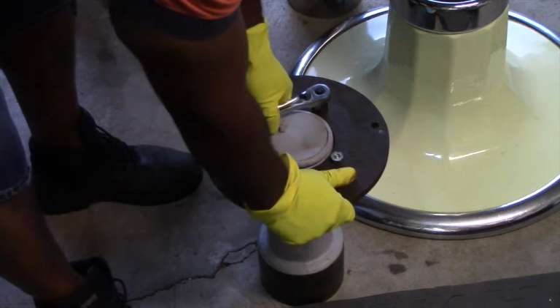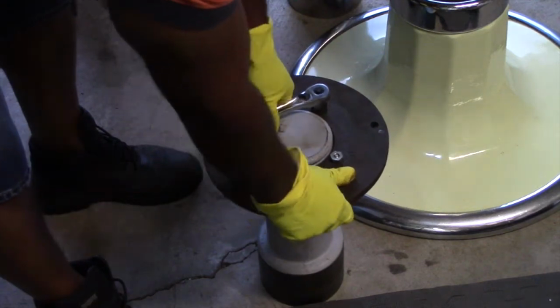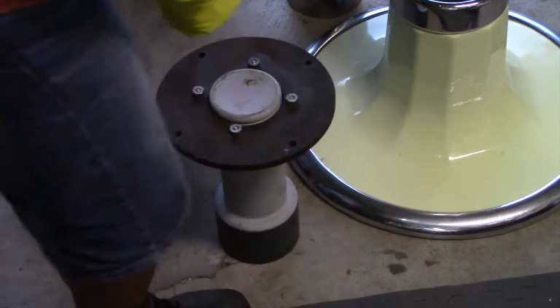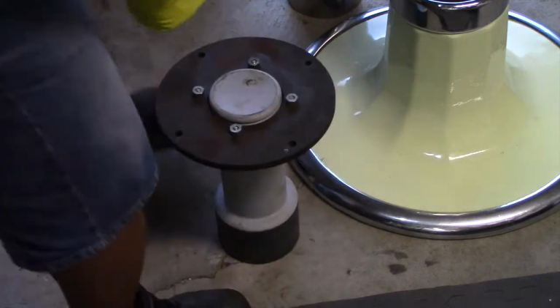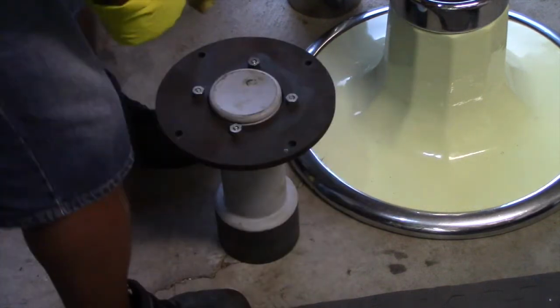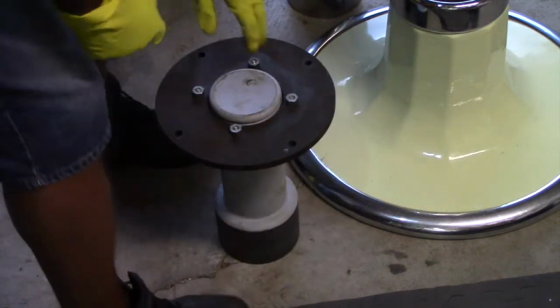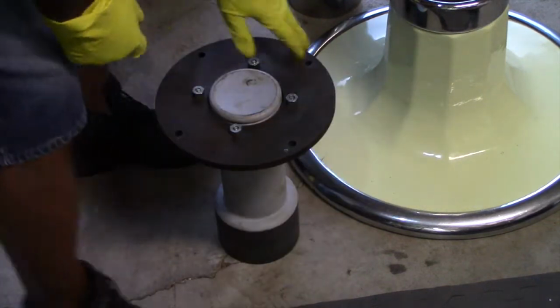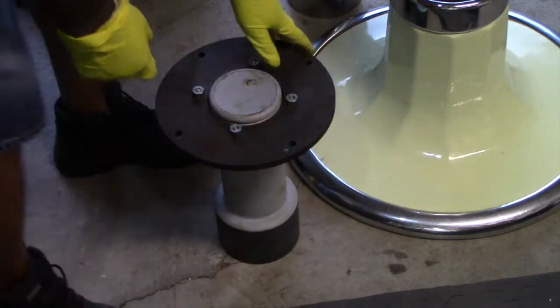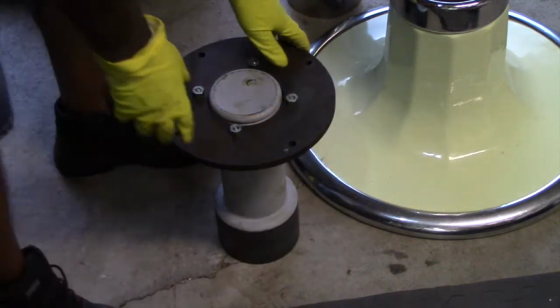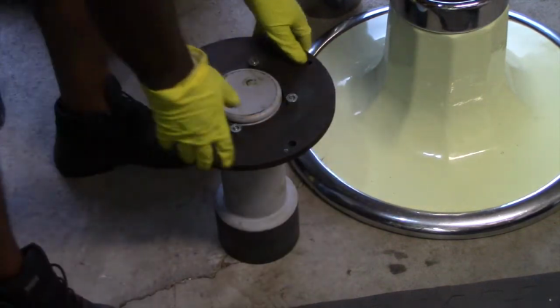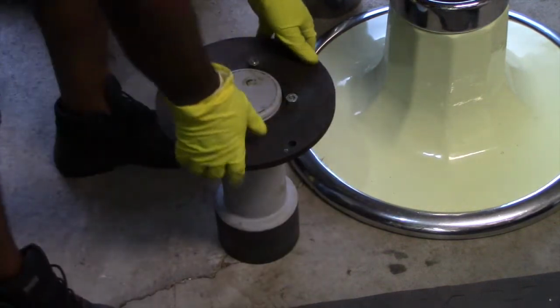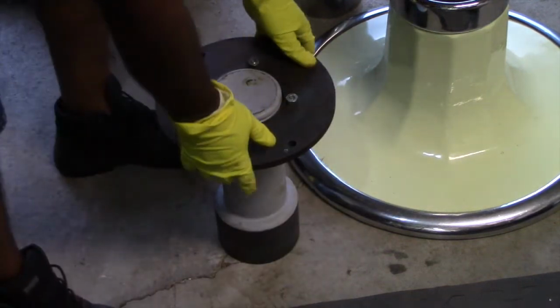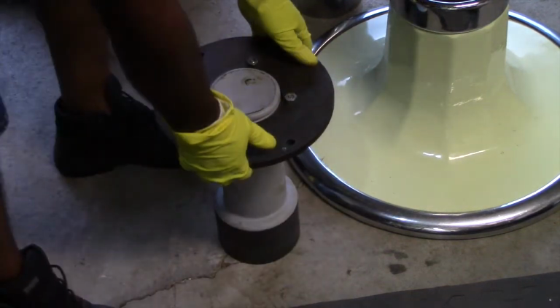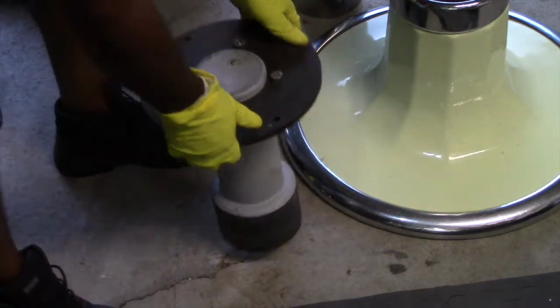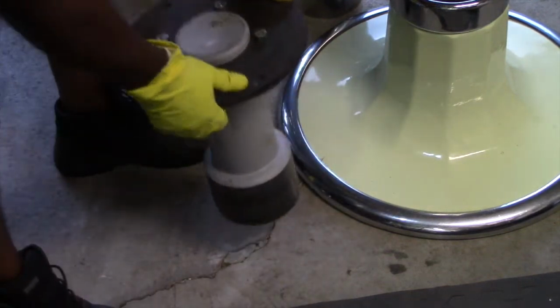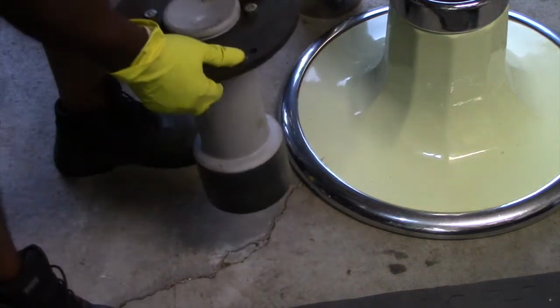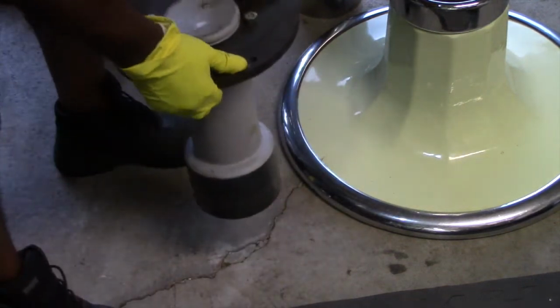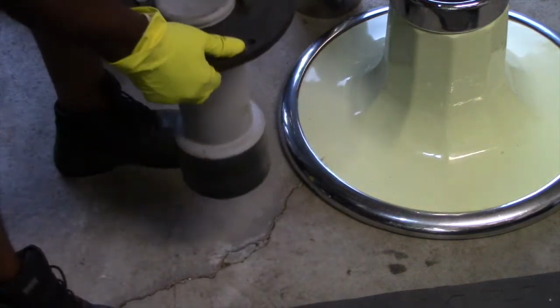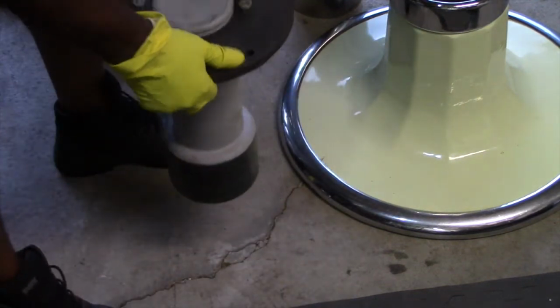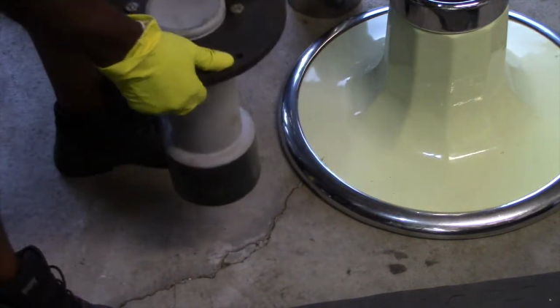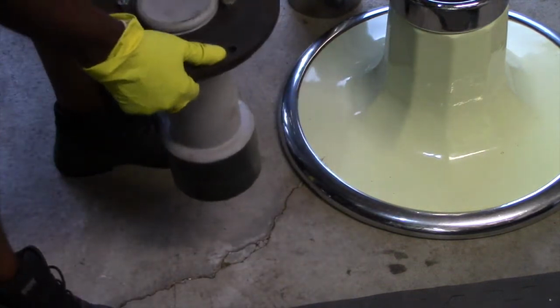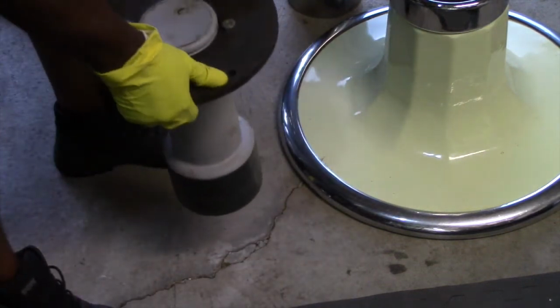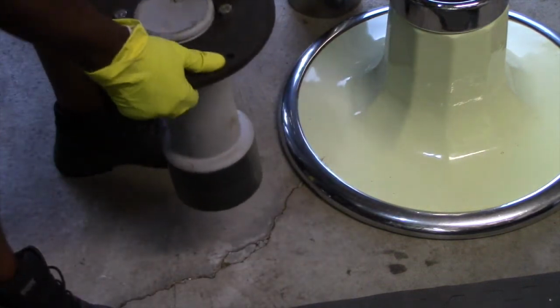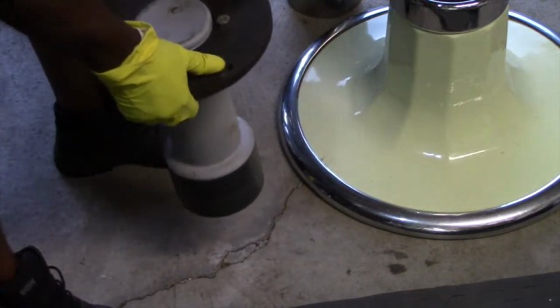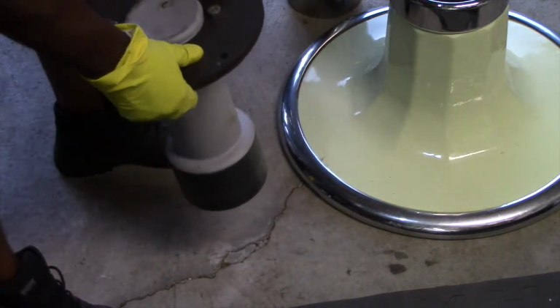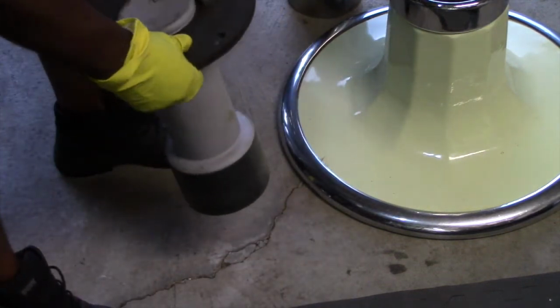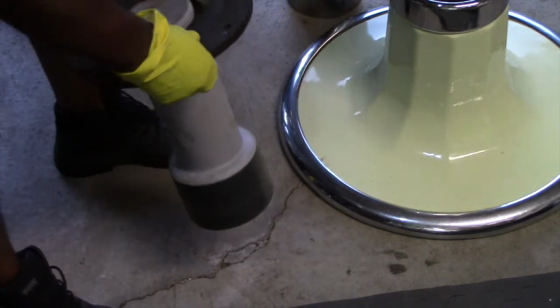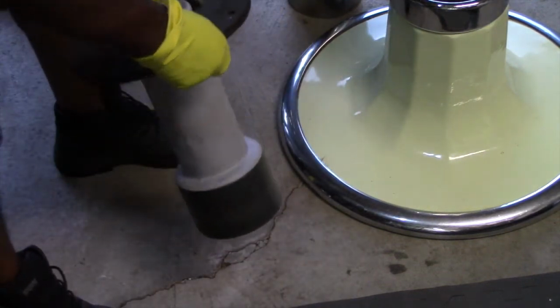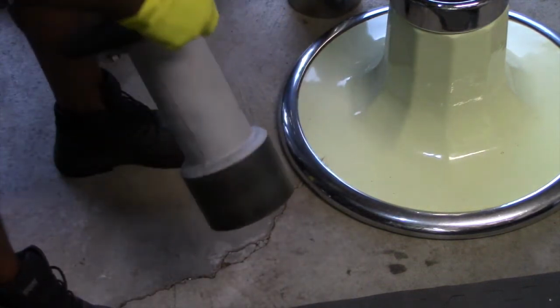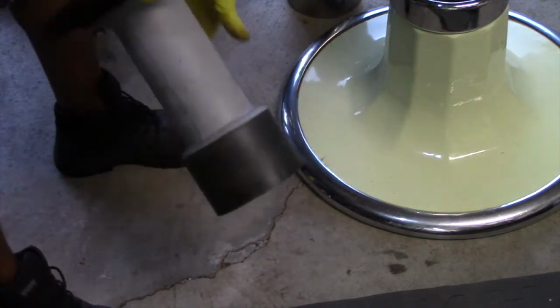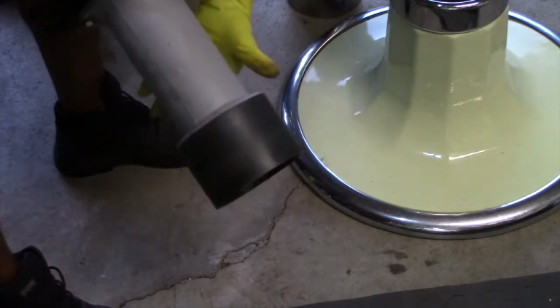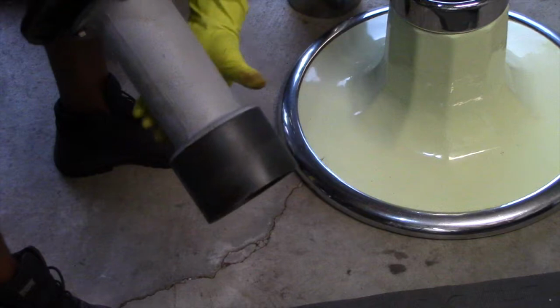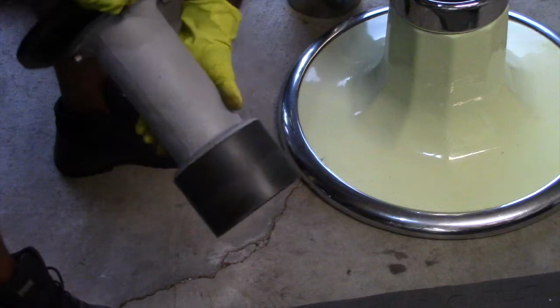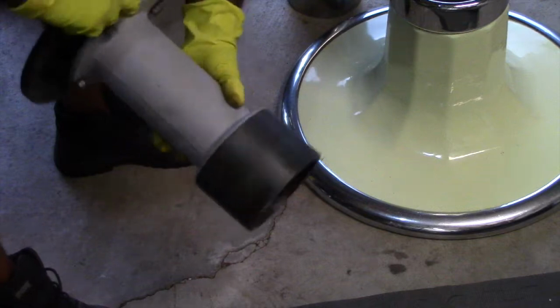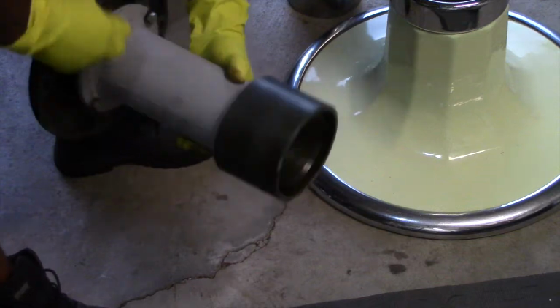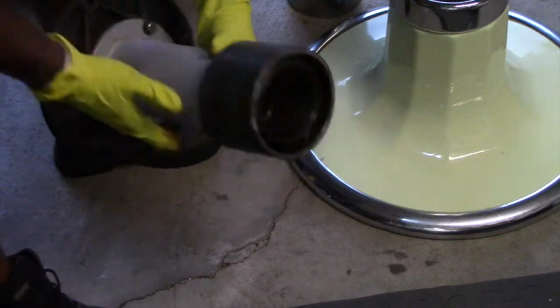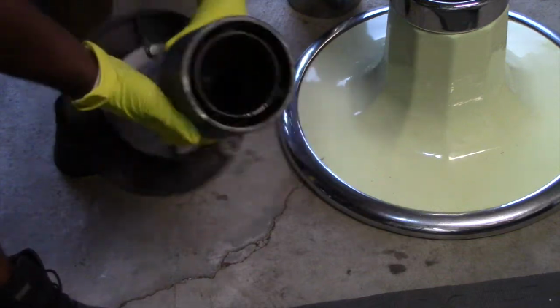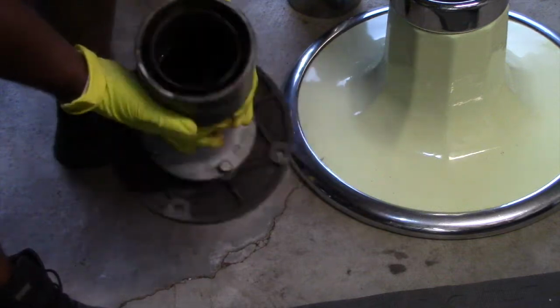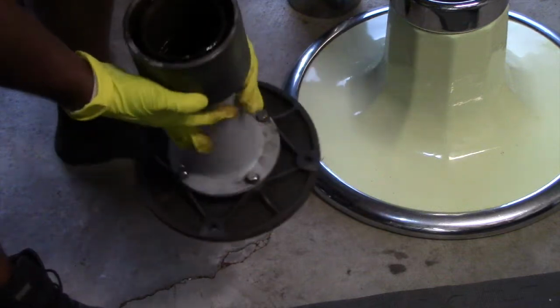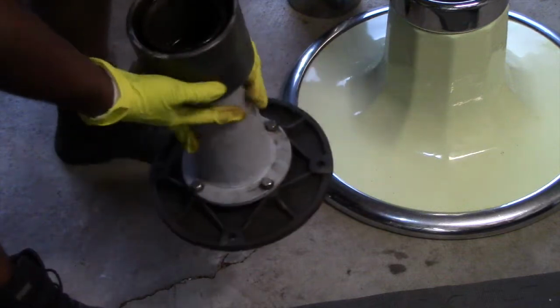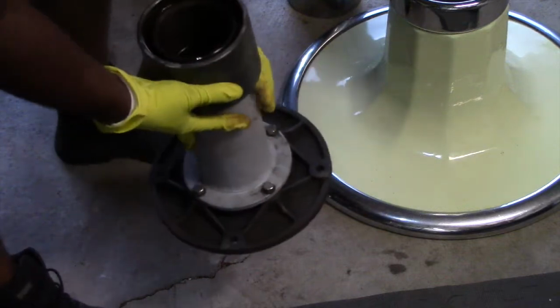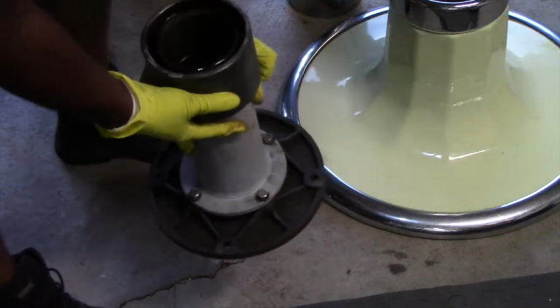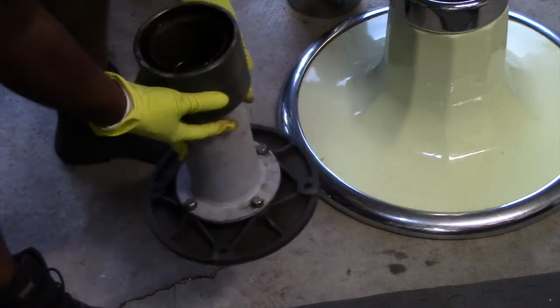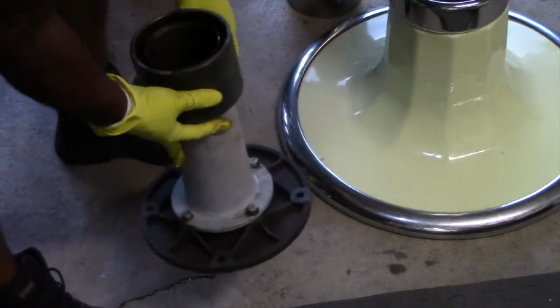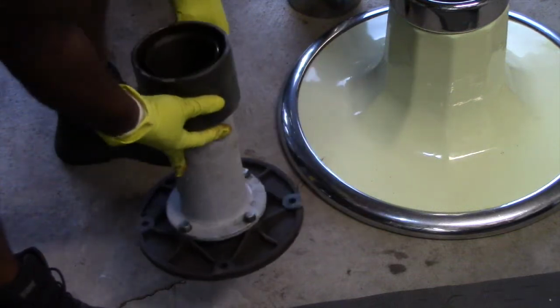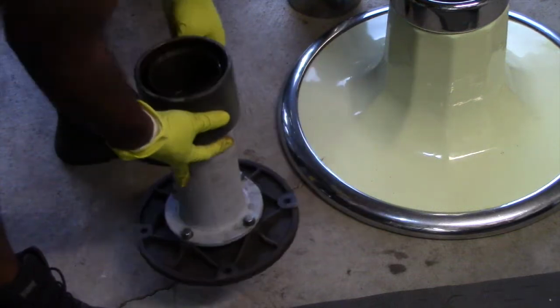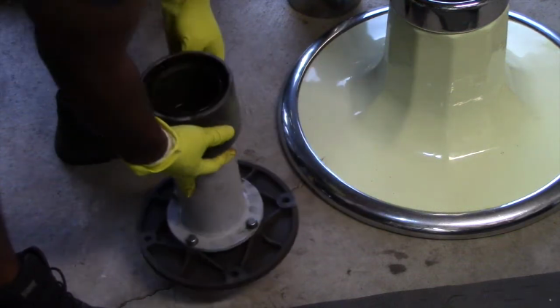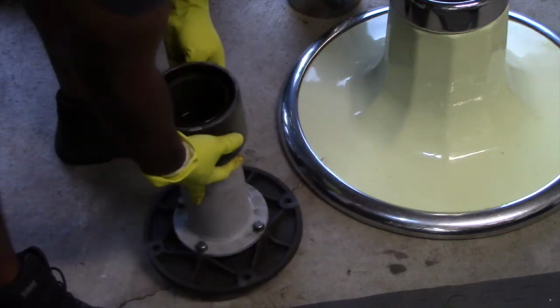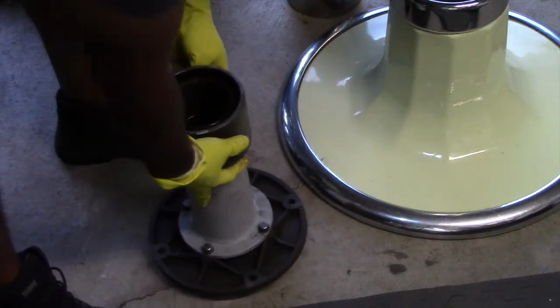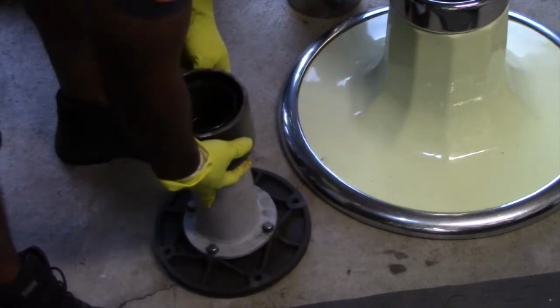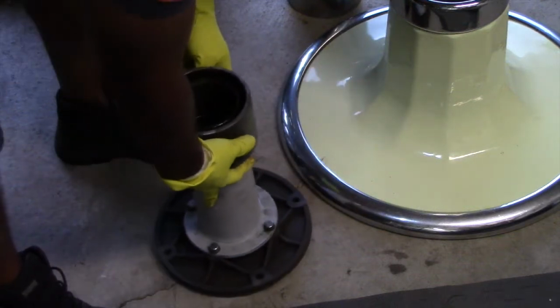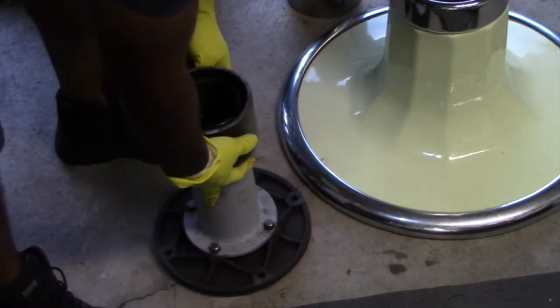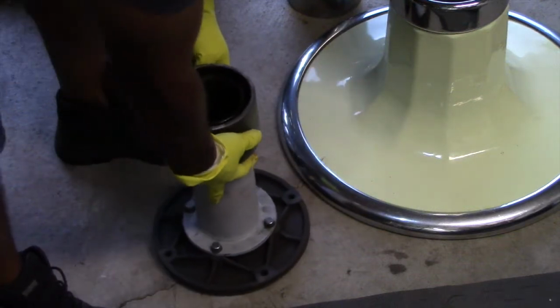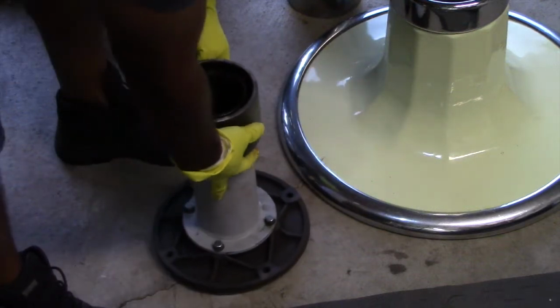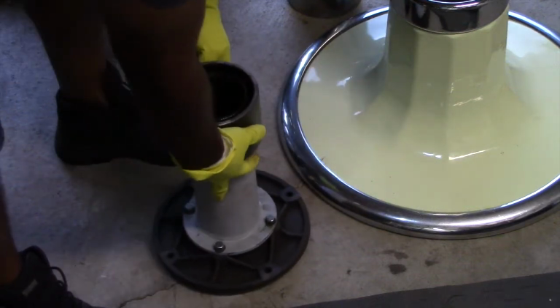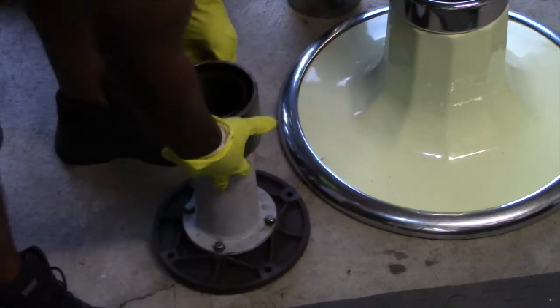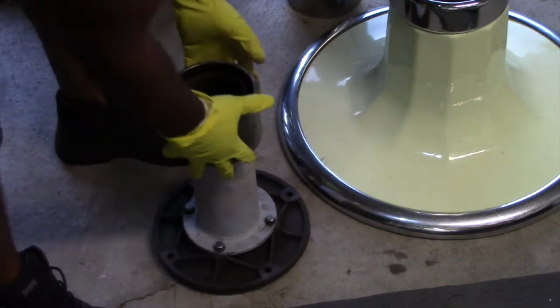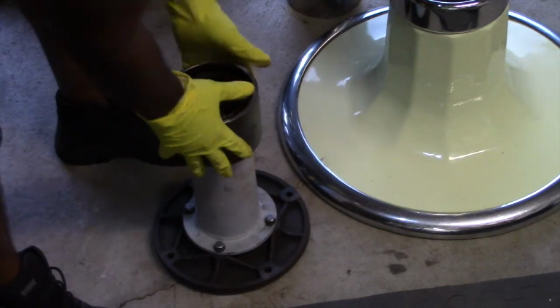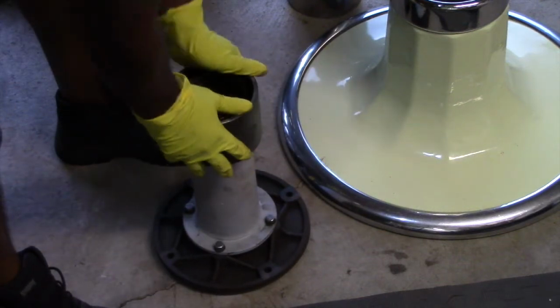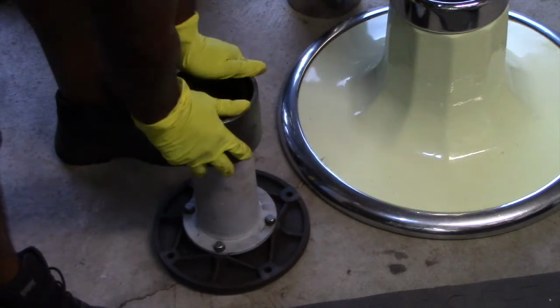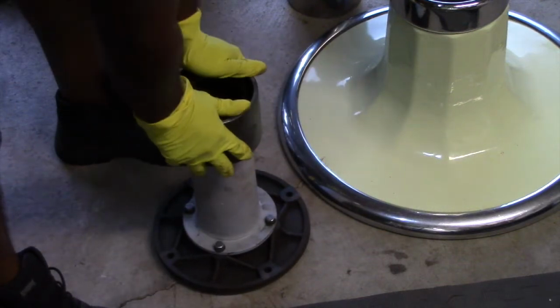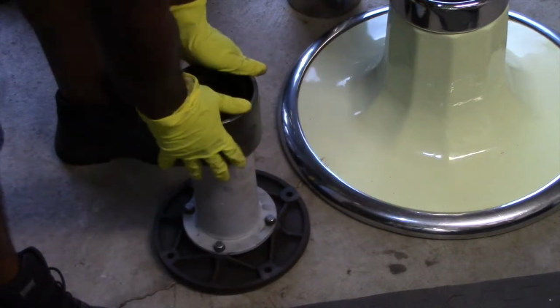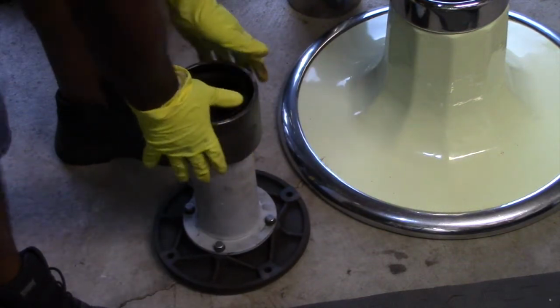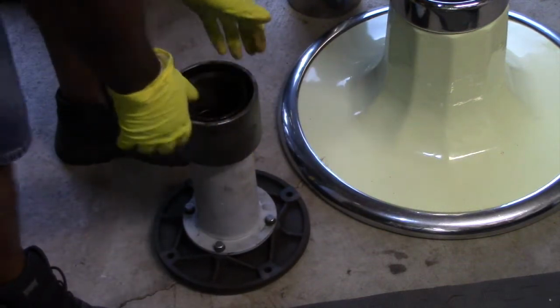Now you got them all tightened in. Just flip it on over, as such.